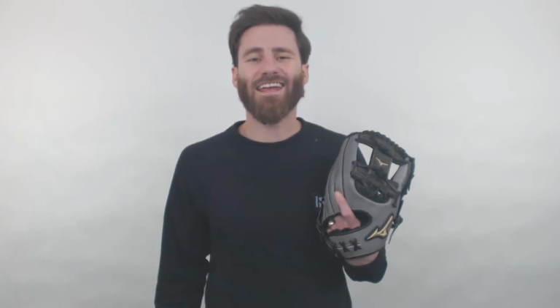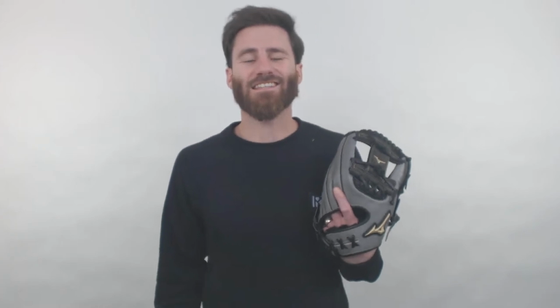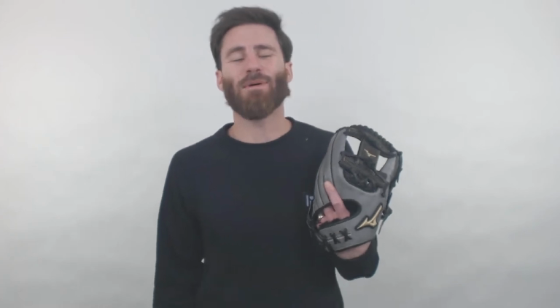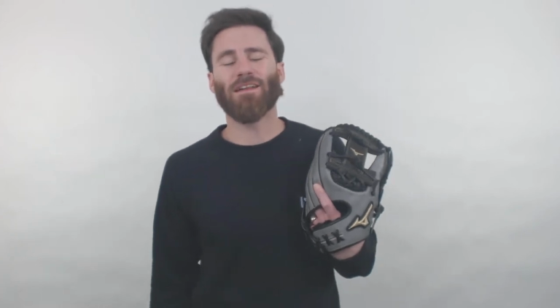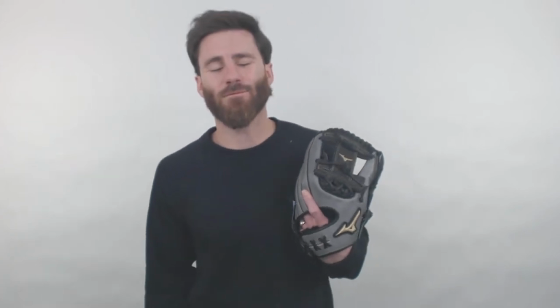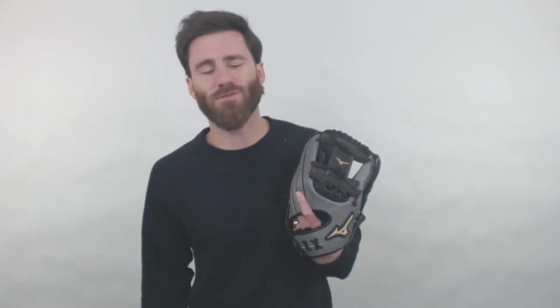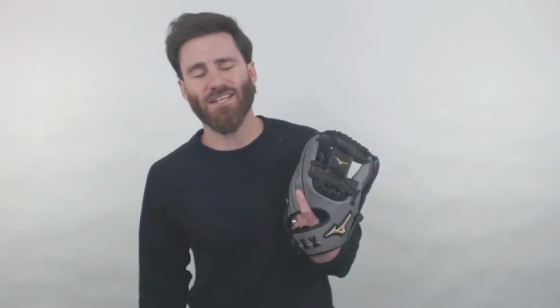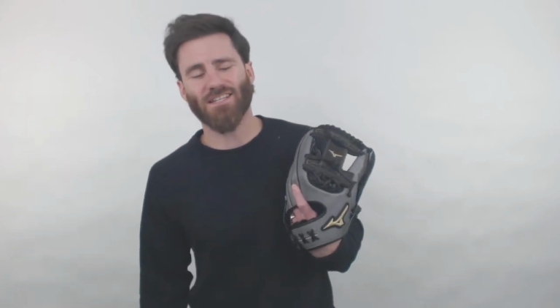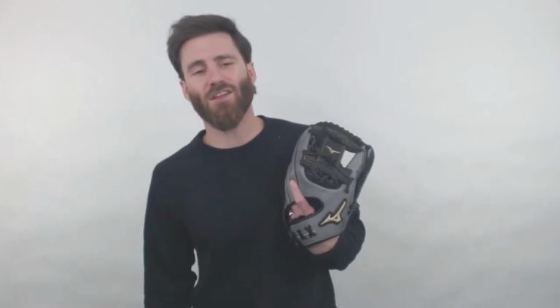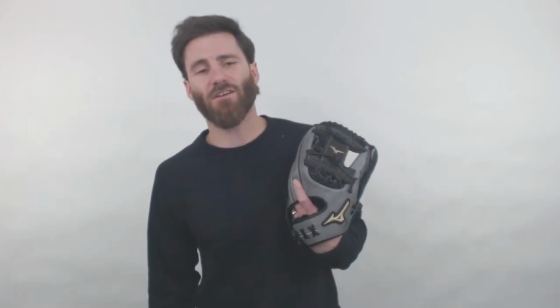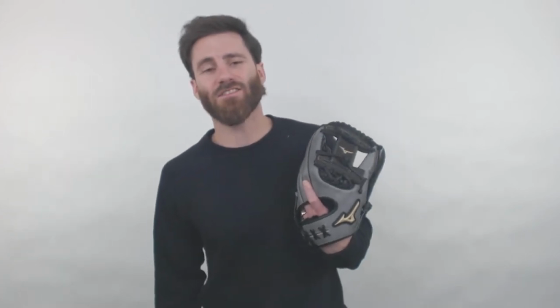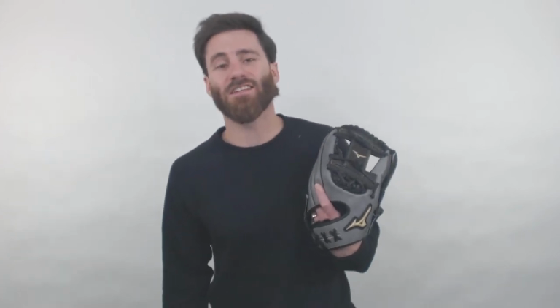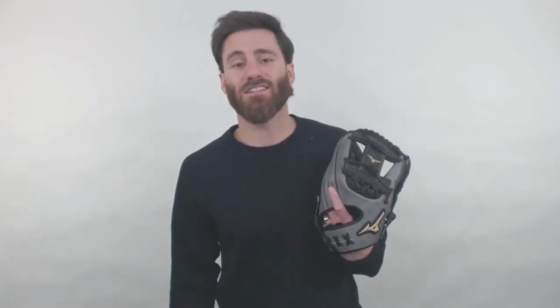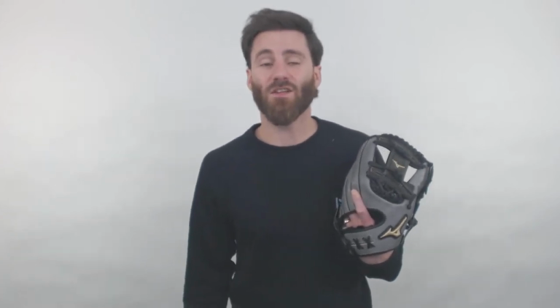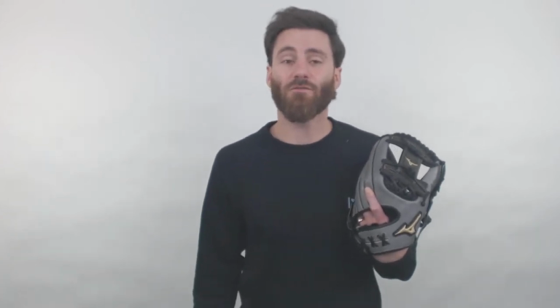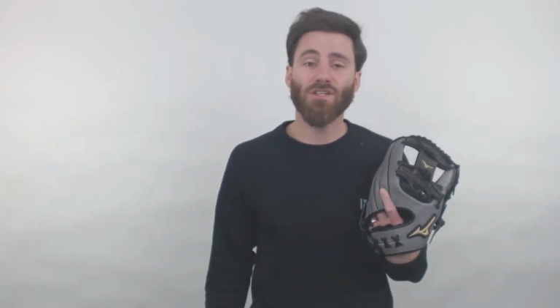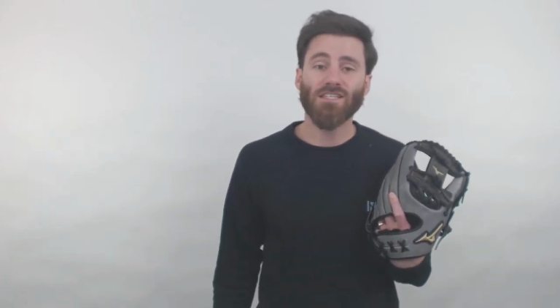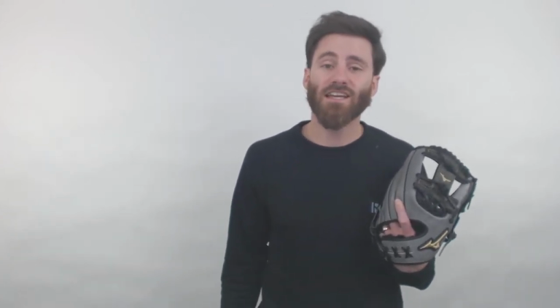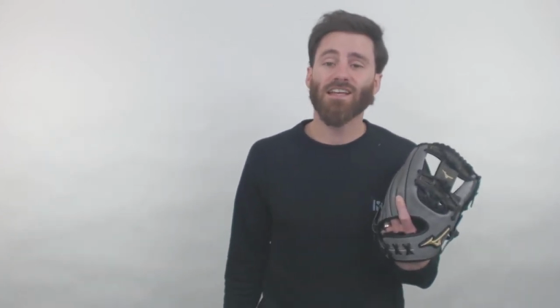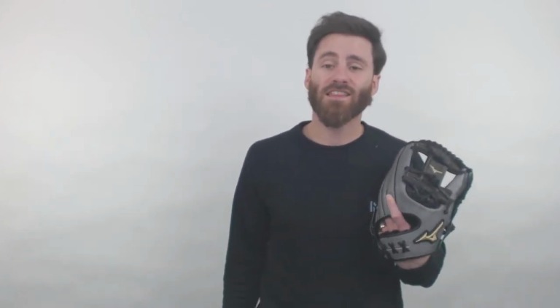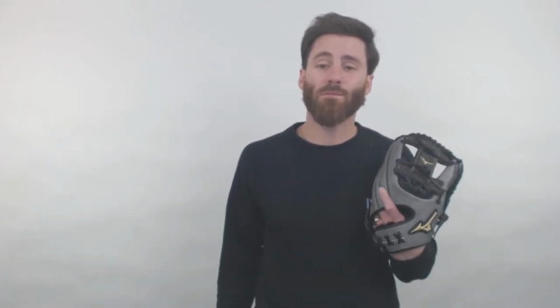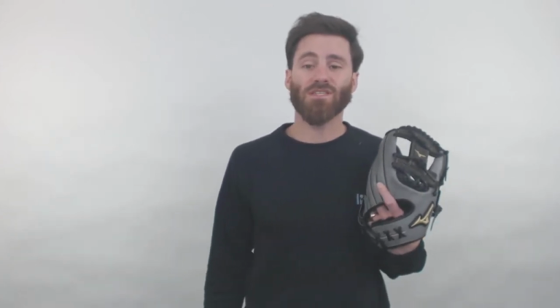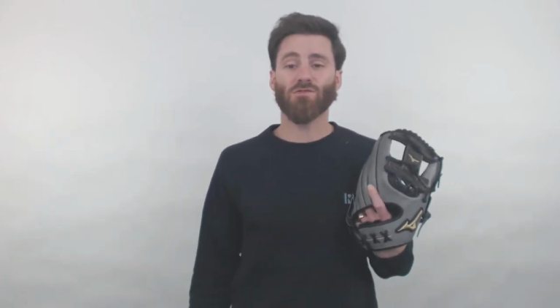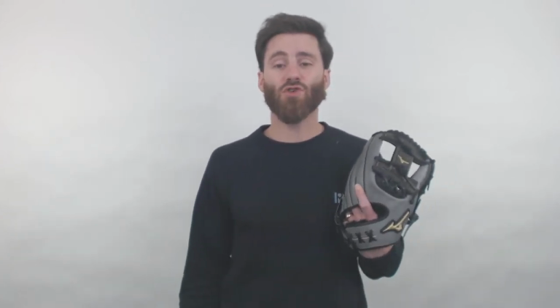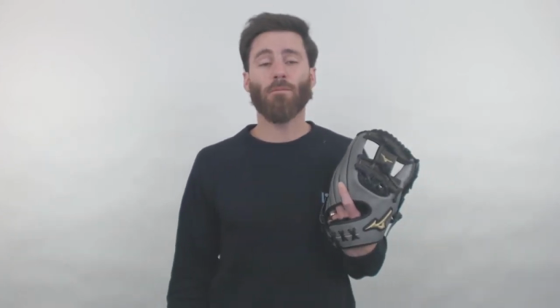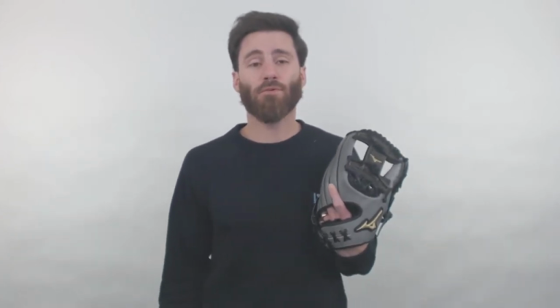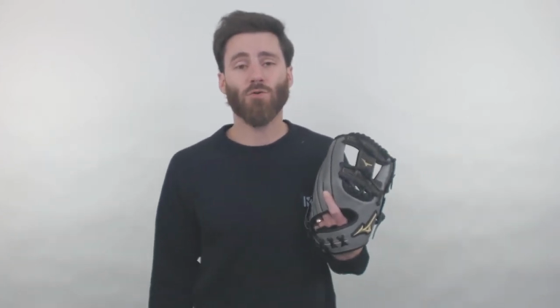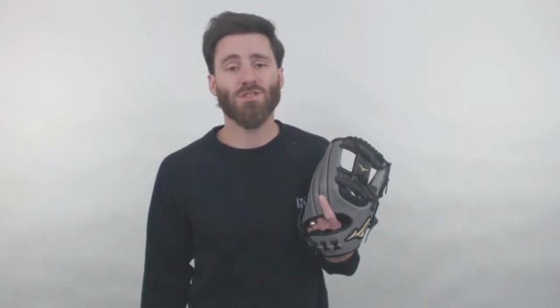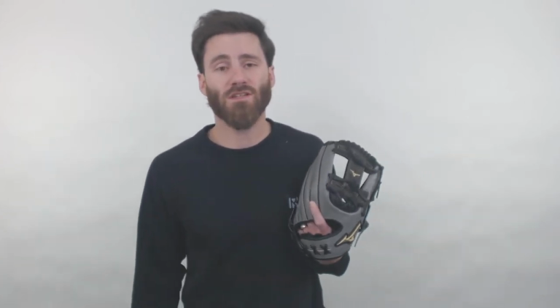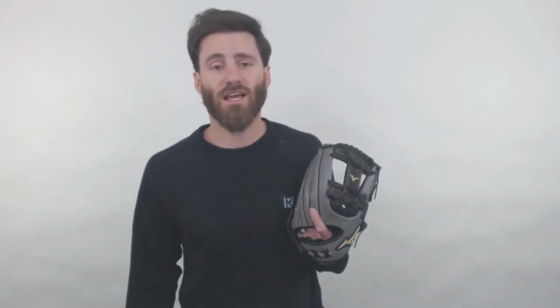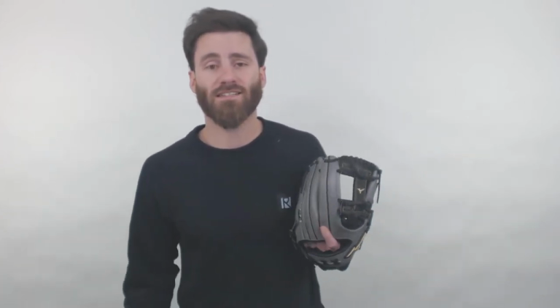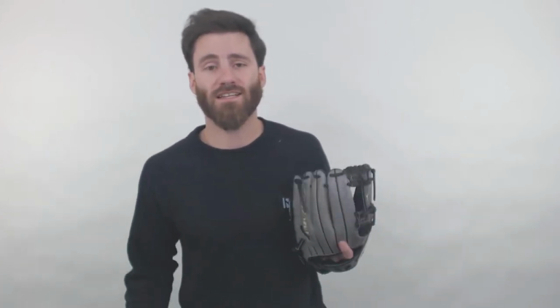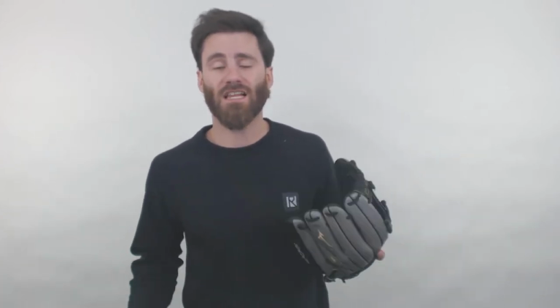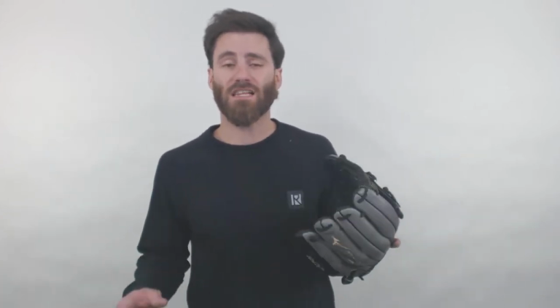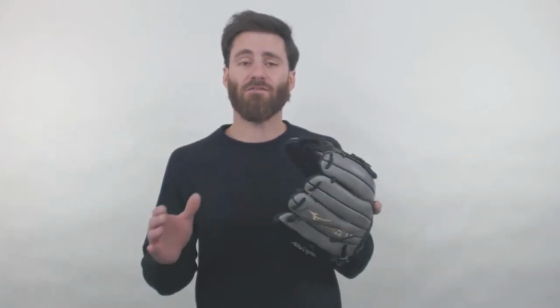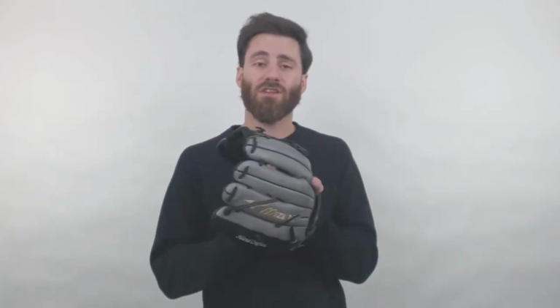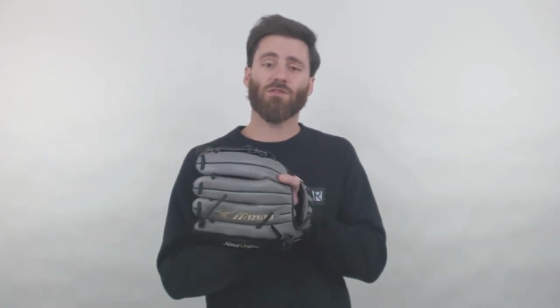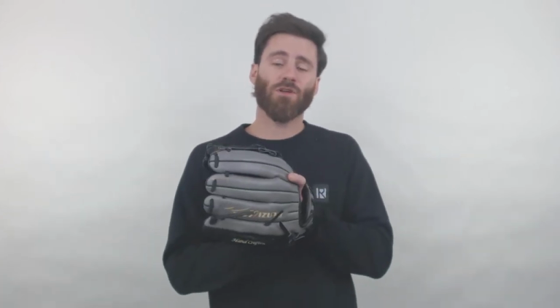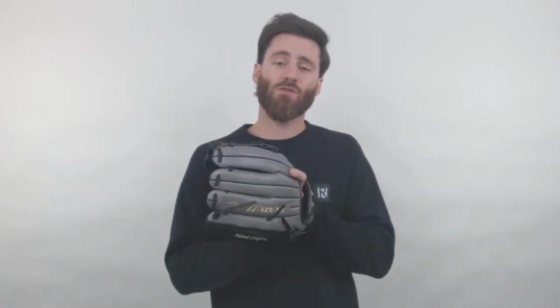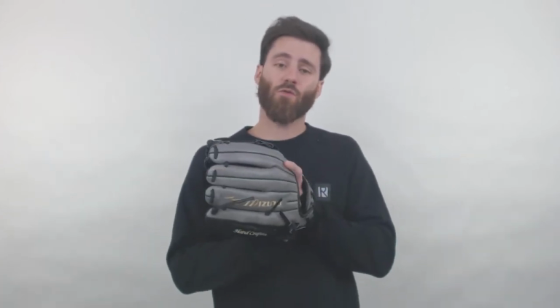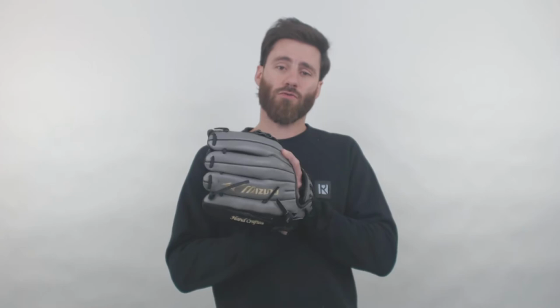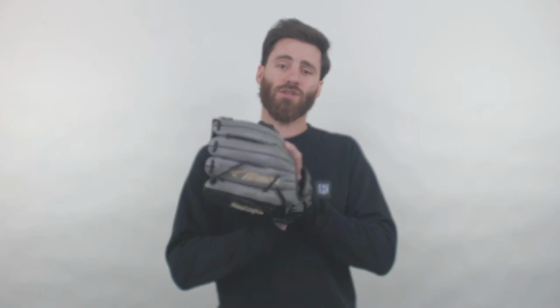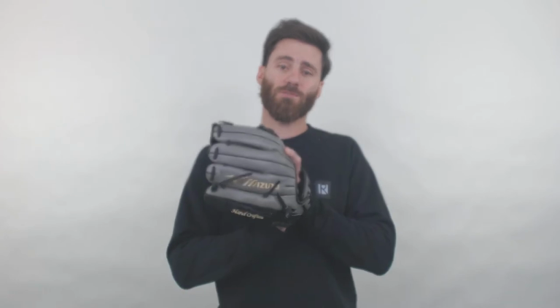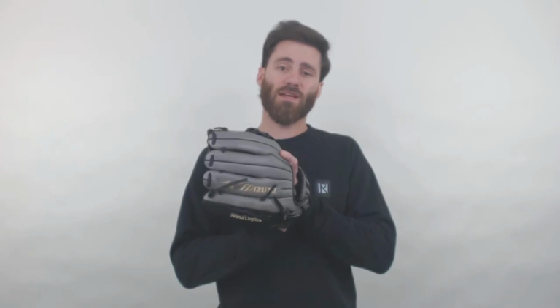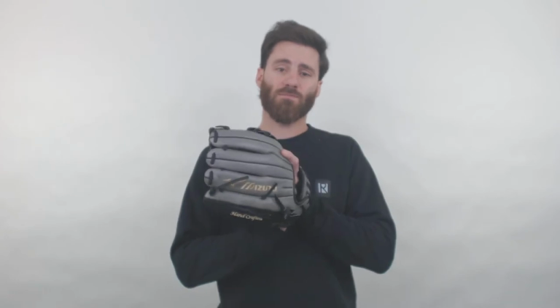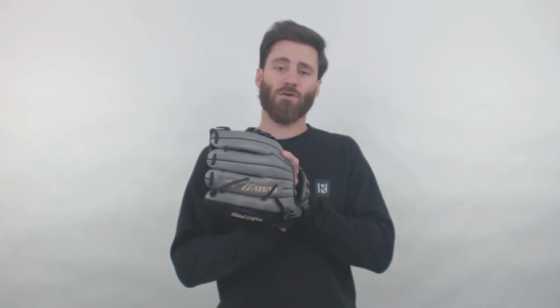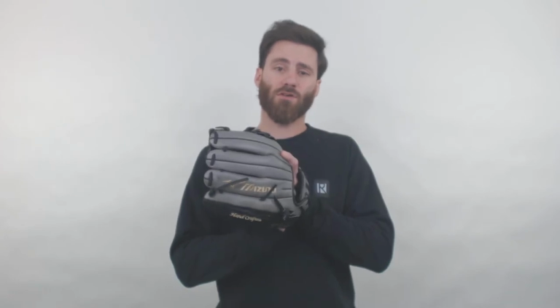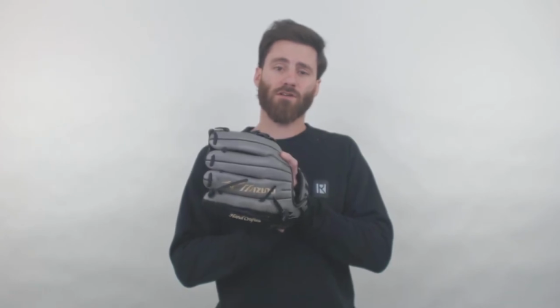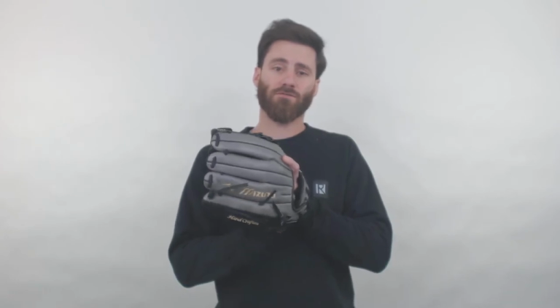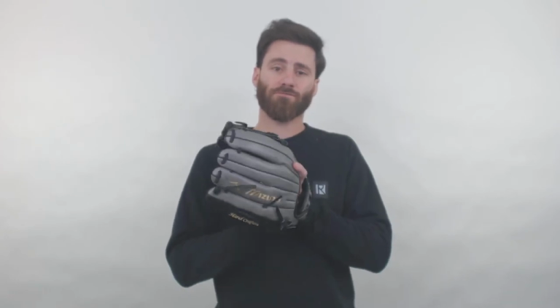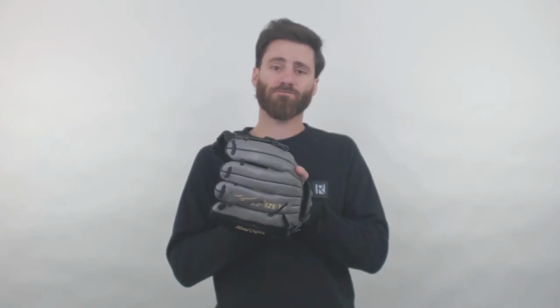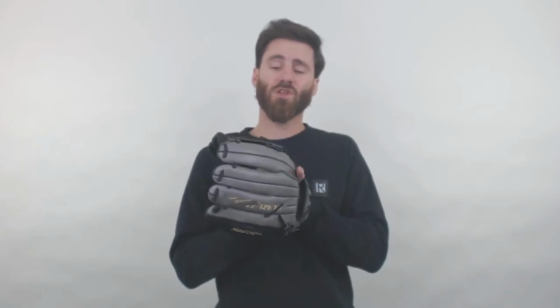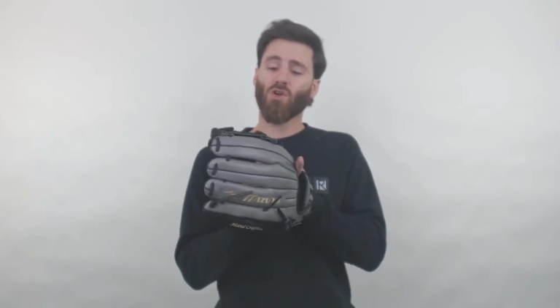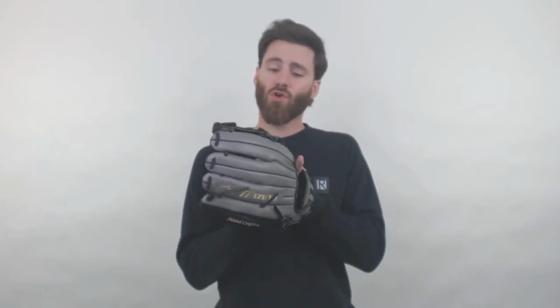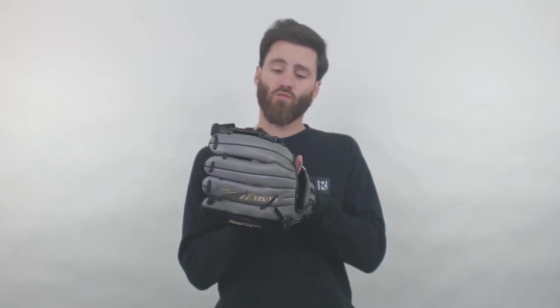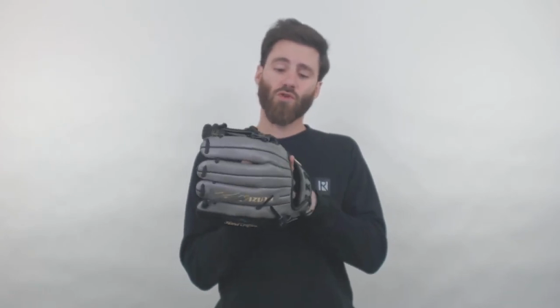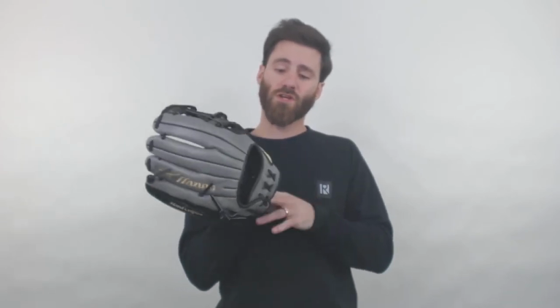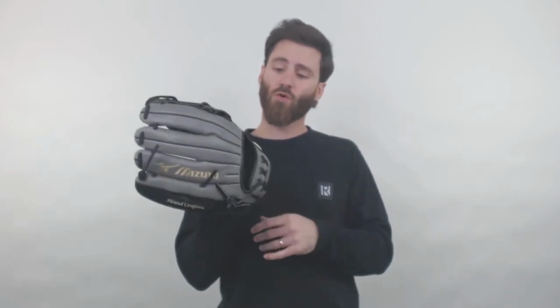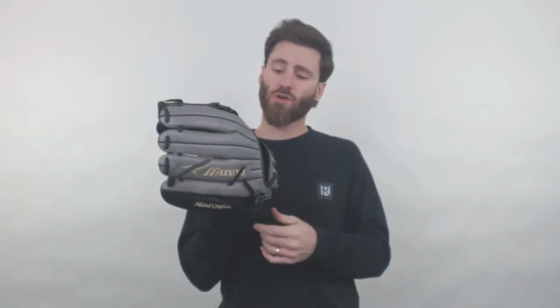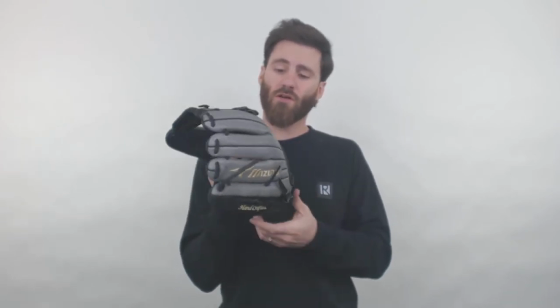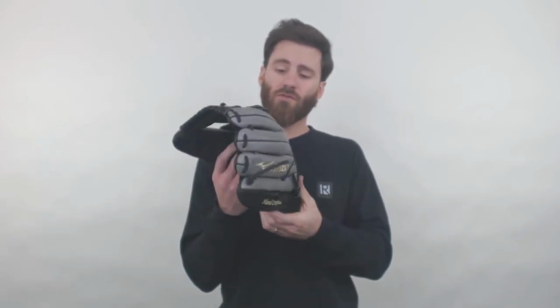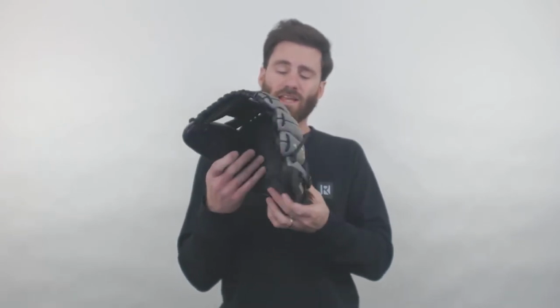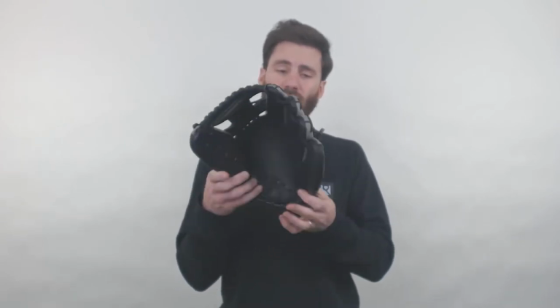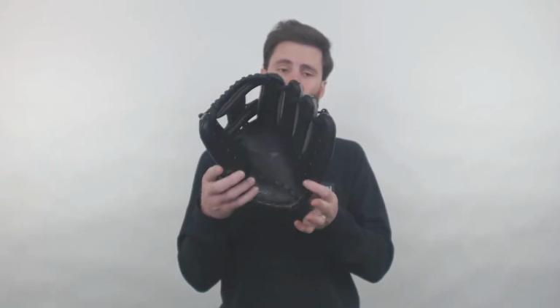Hey, it's Ben from JustGloves, delivering to you the Mizuno Pro Select 11¾ inch baseball glove. Really cool glove right here.